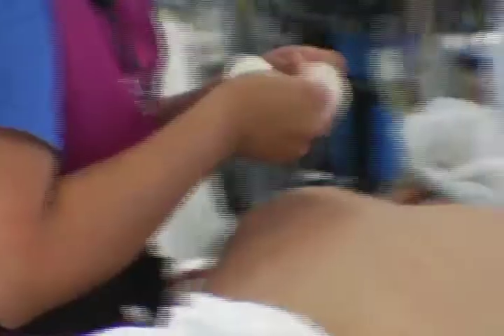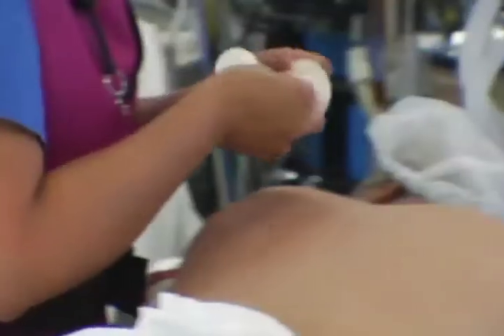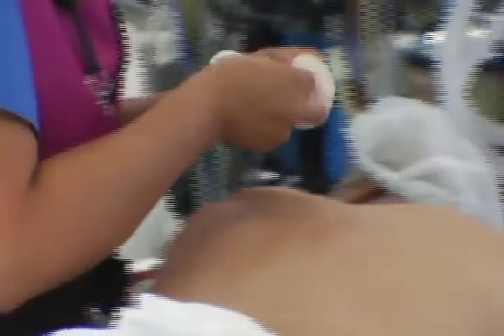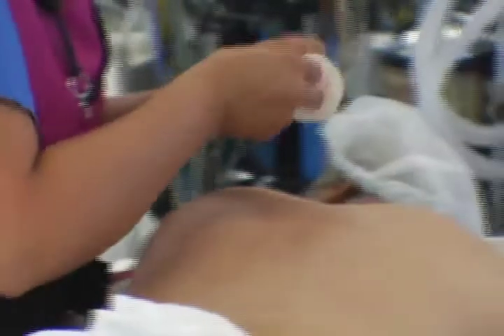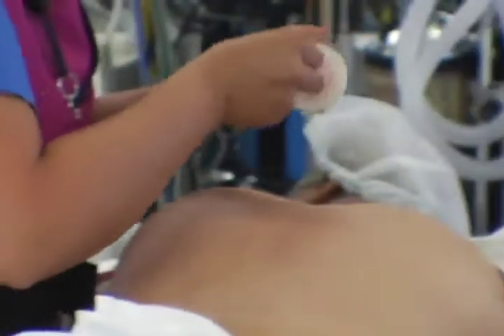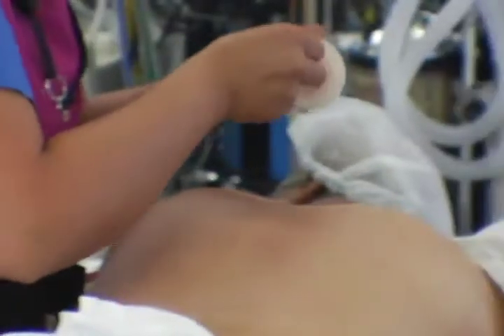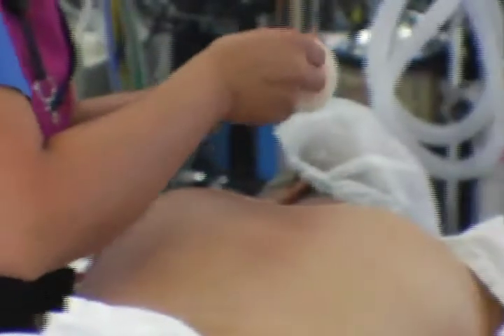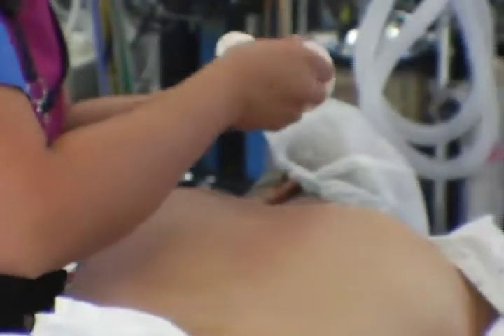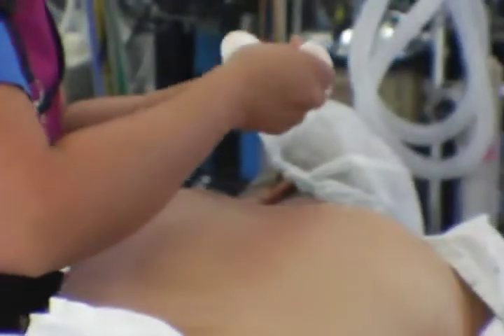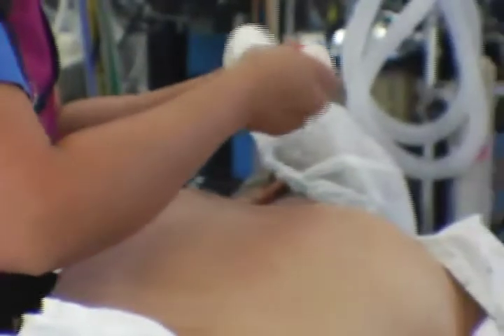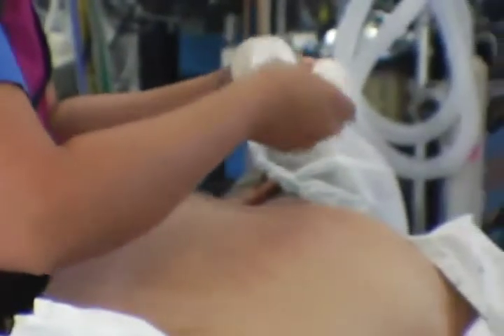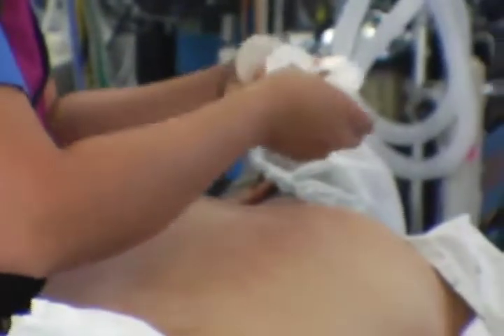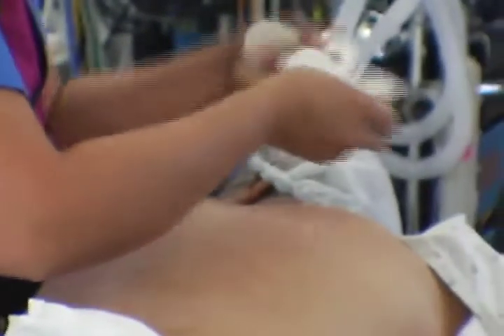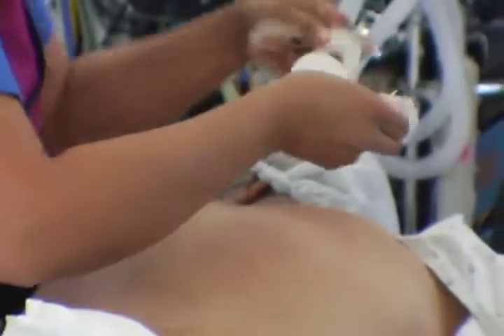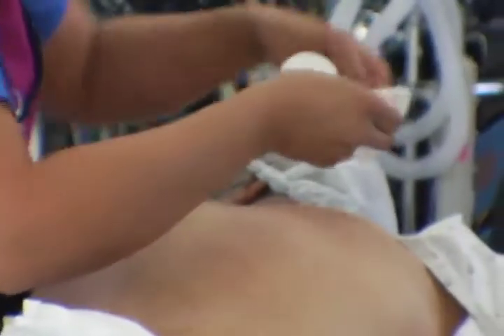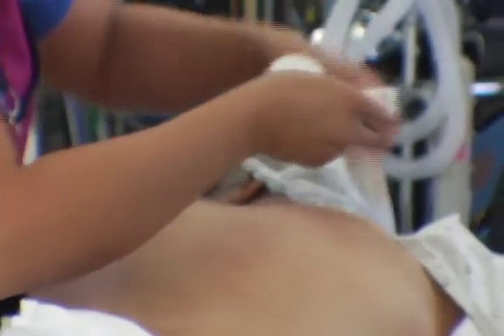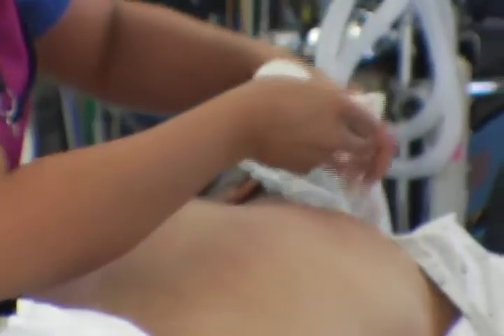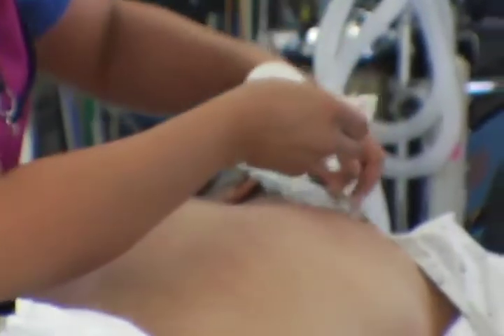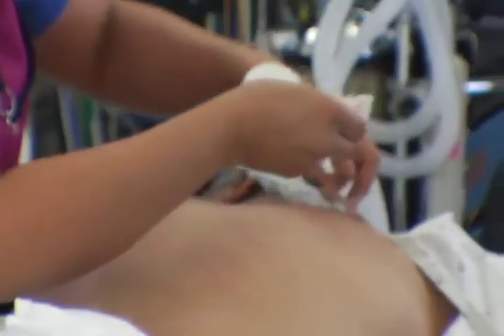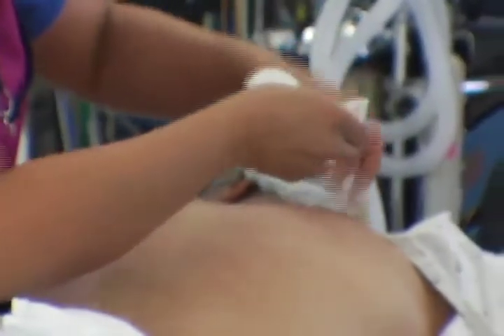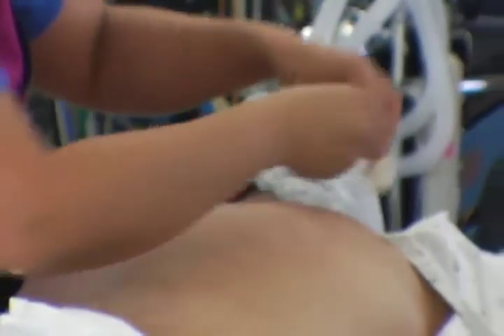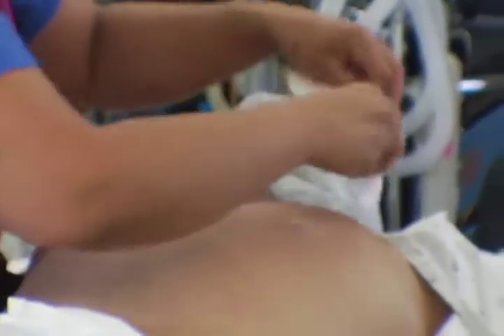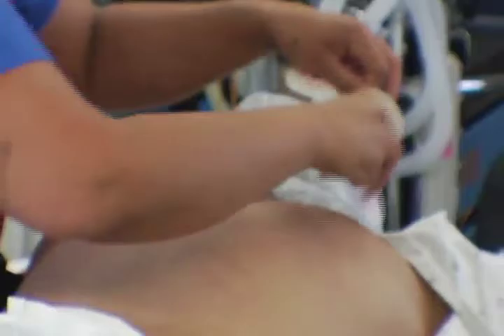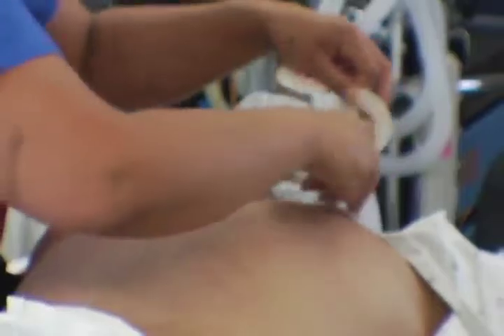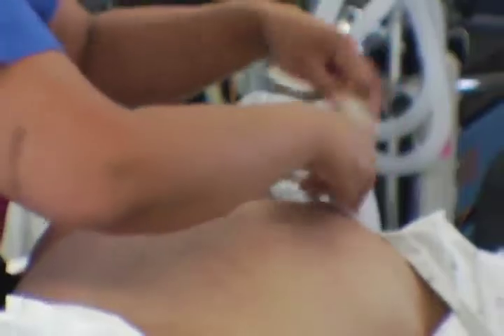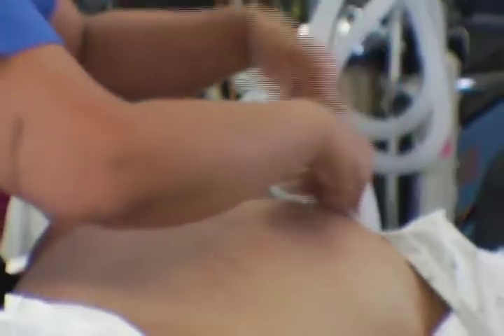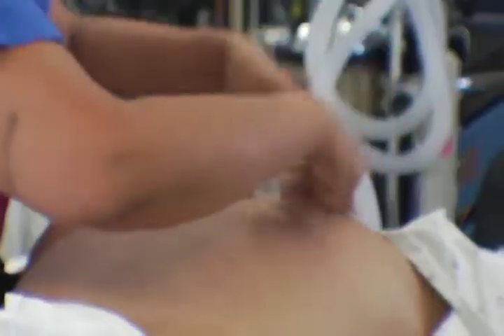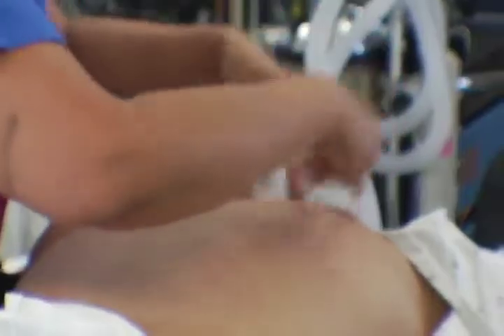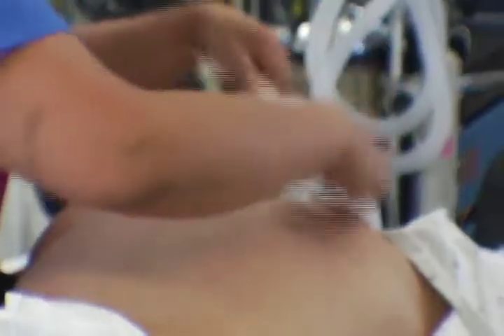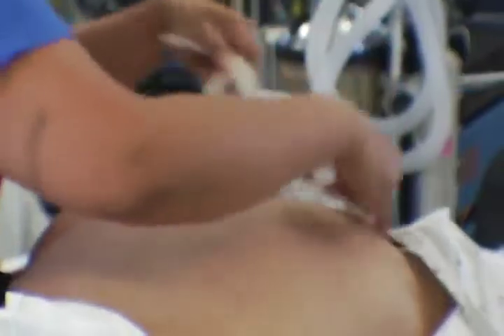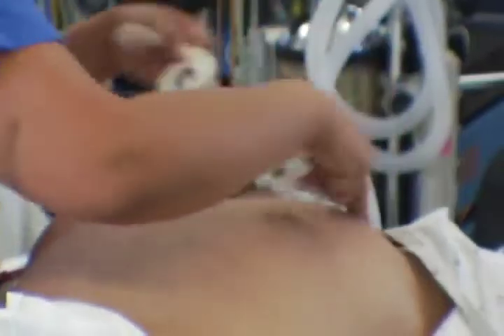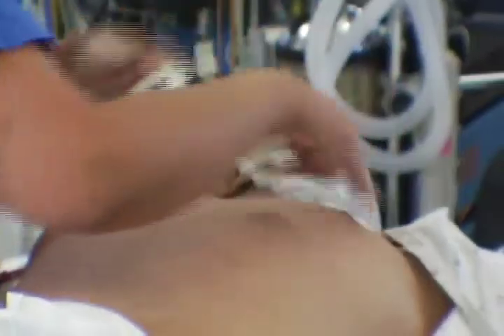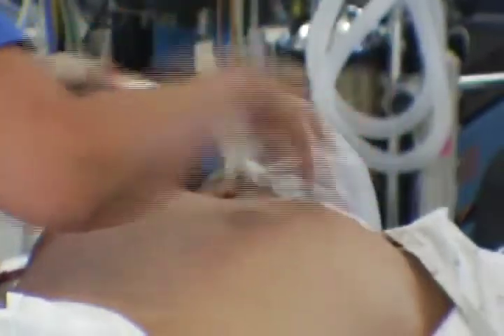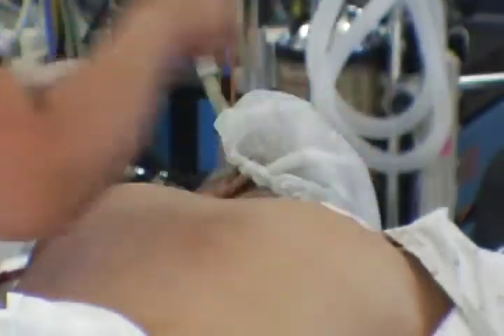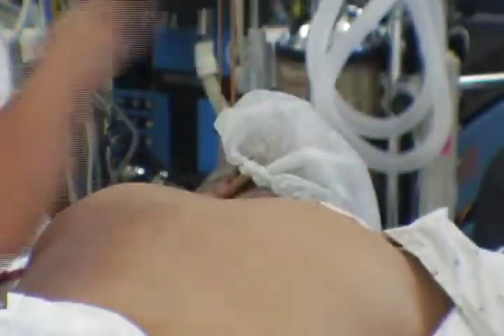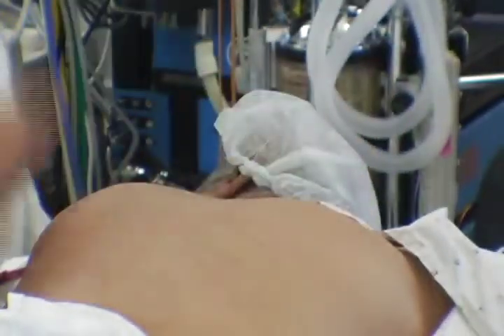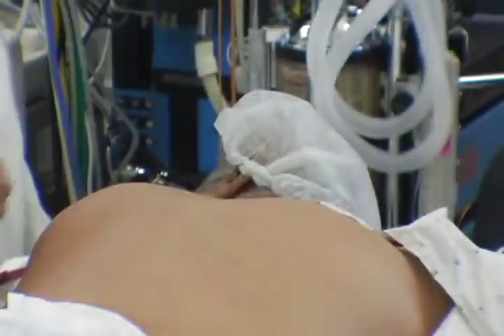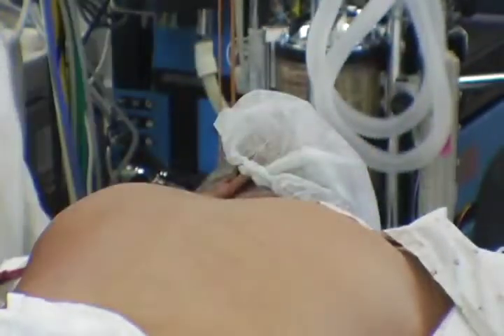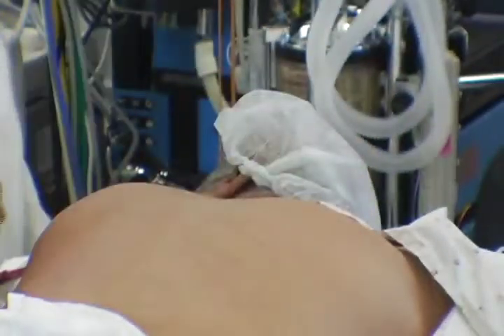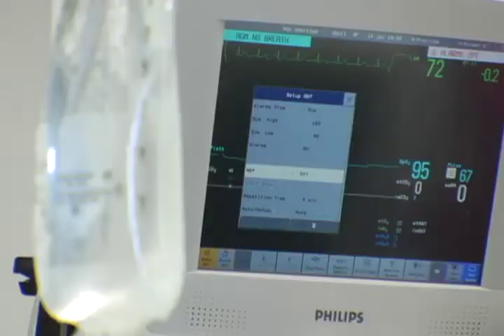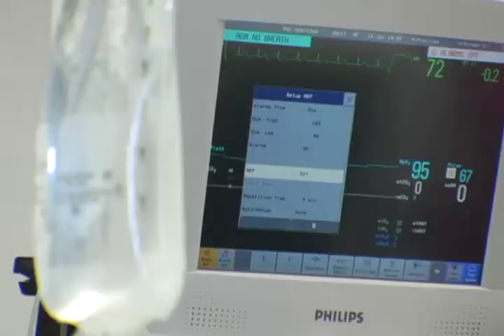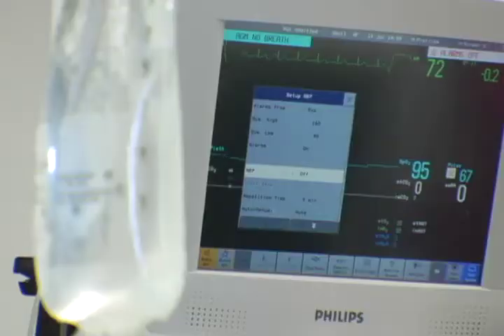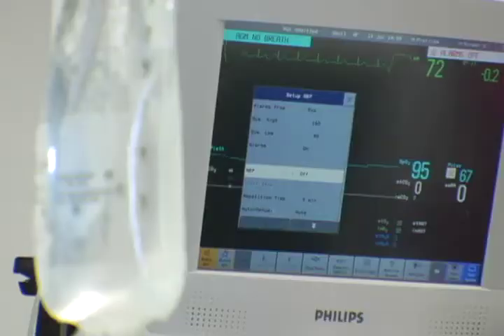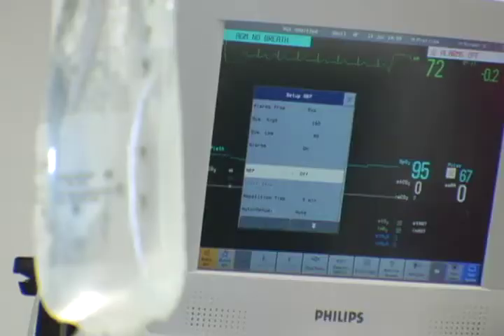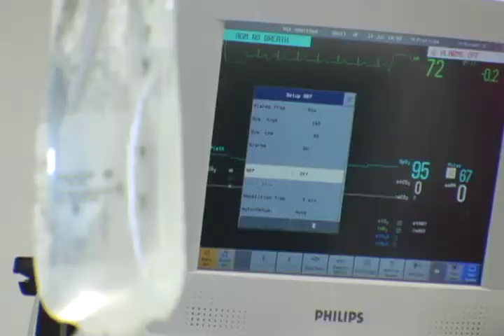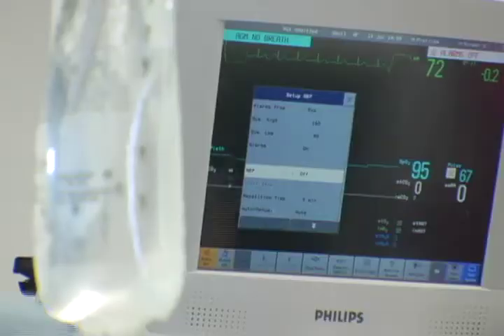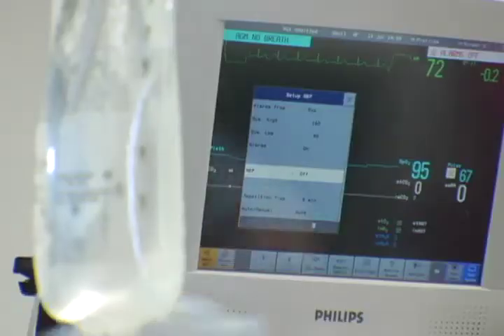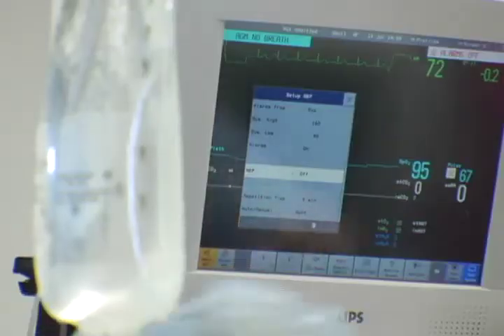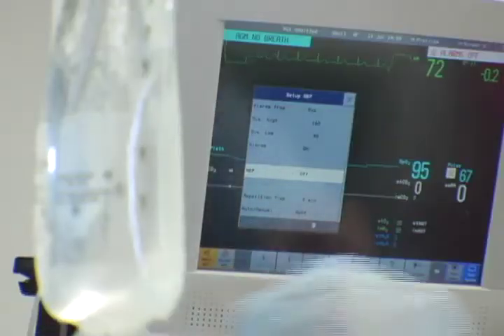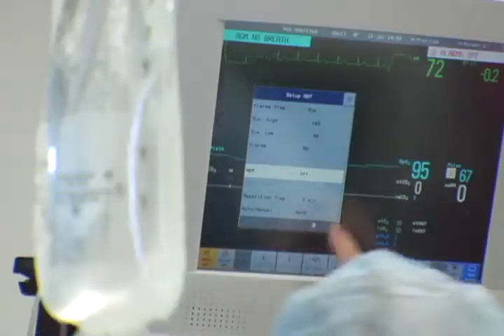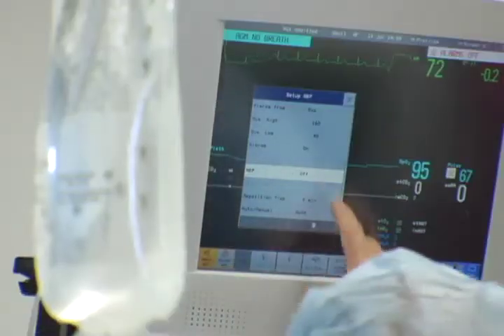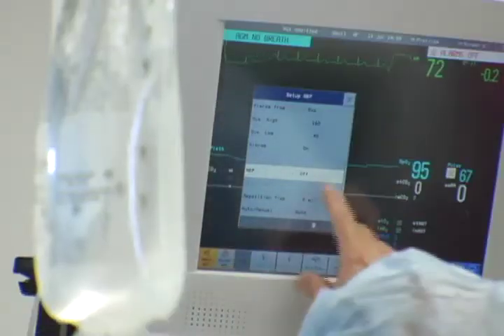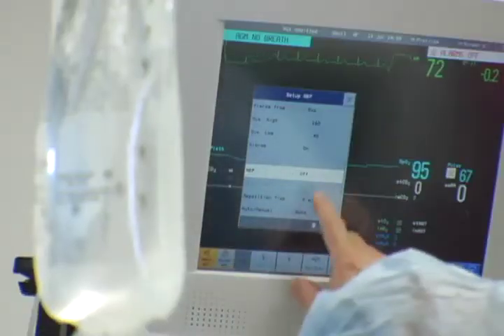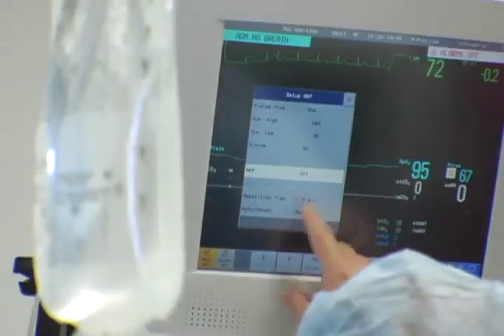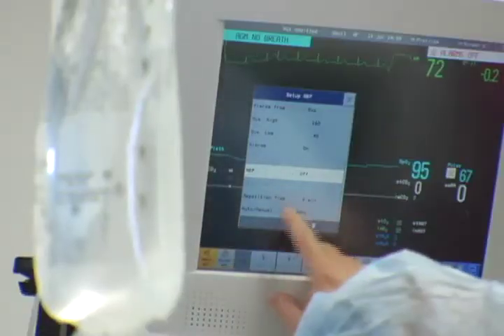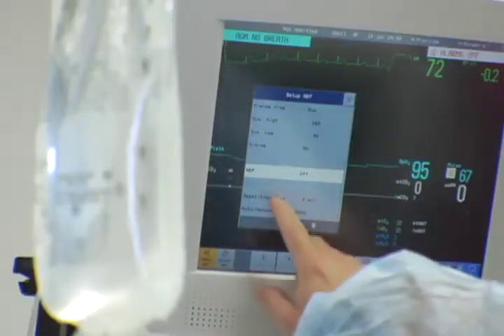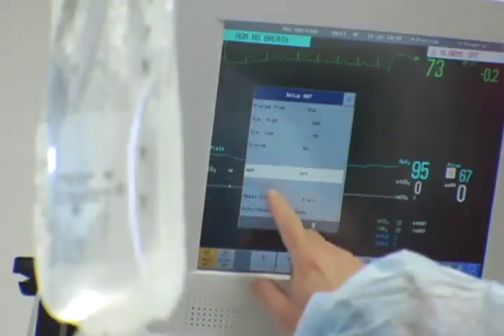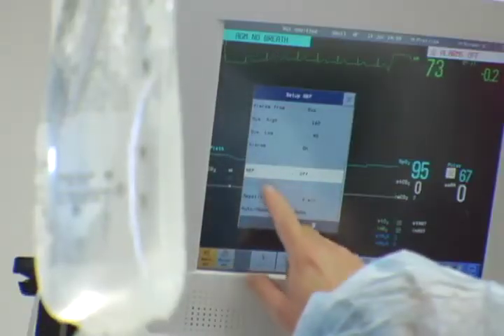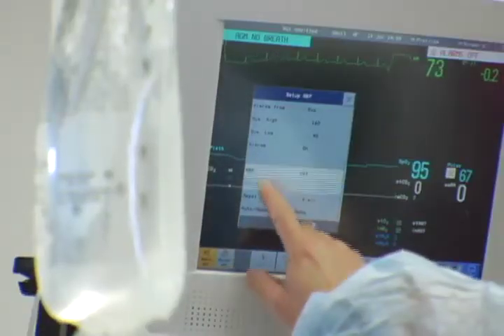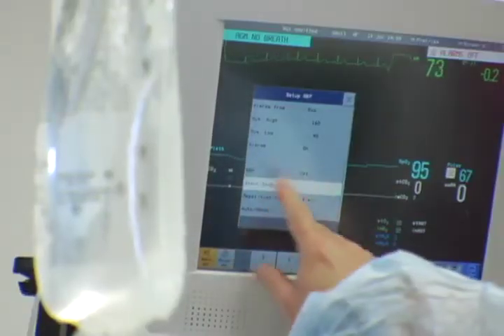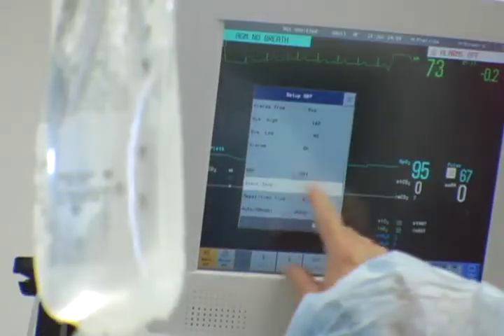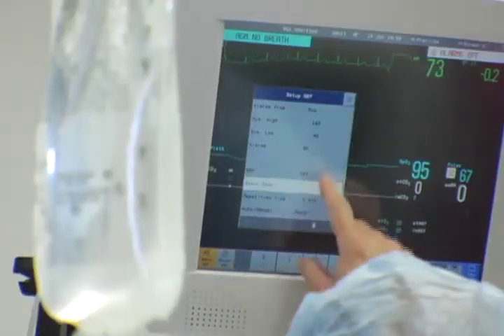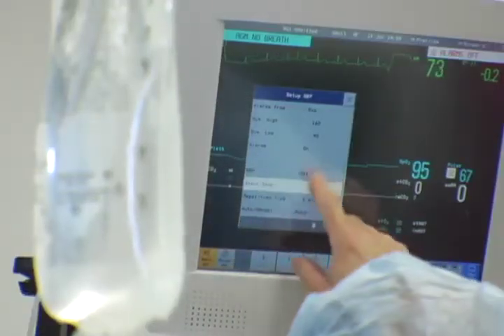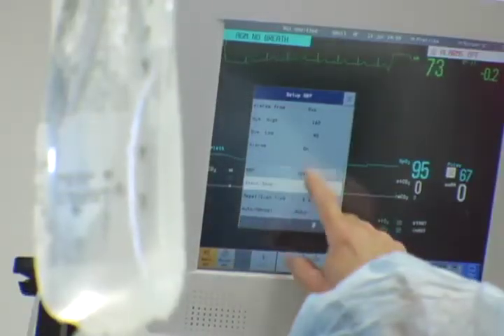Heart rate, breathing, and blood pressure monitors will be attached to your chest or side to monitor your vital body functions during the procedure.